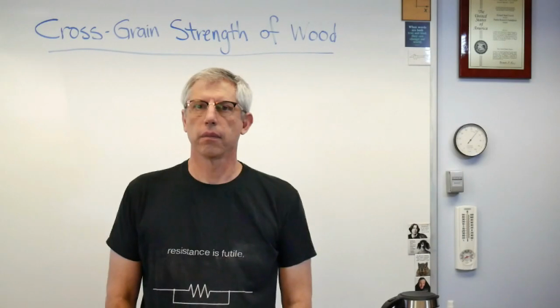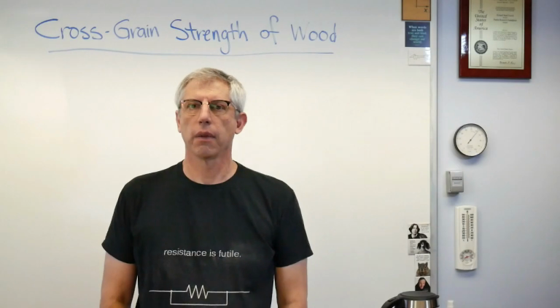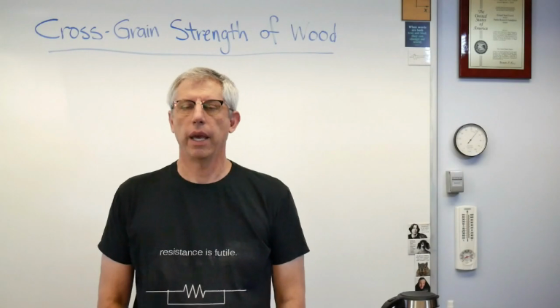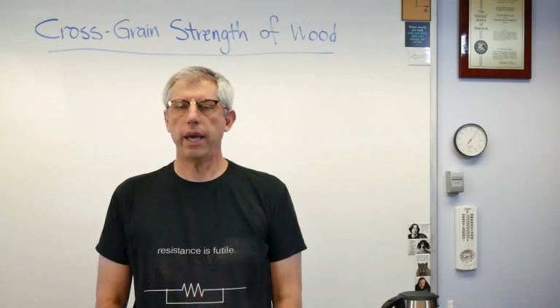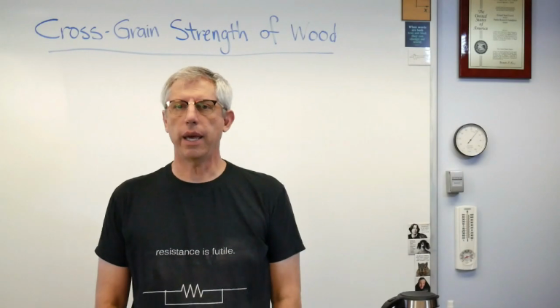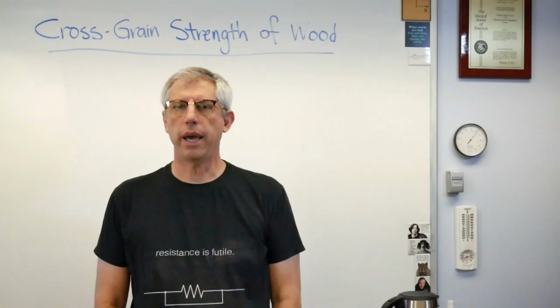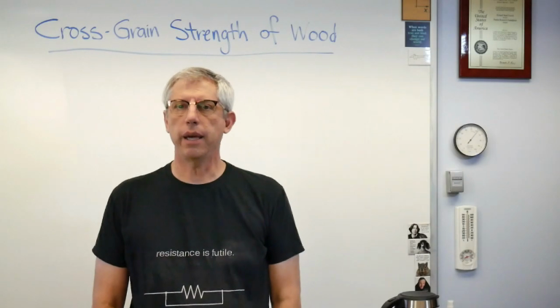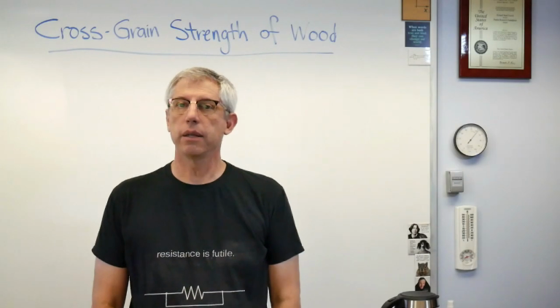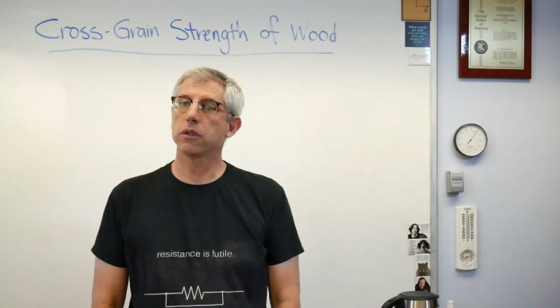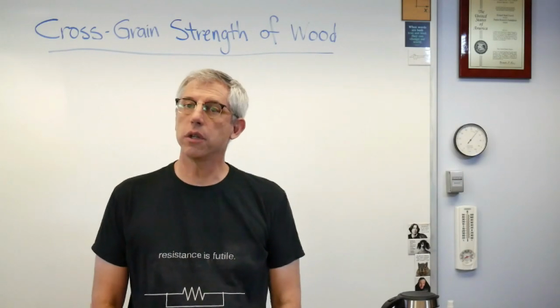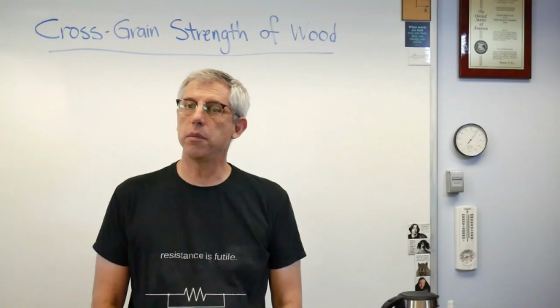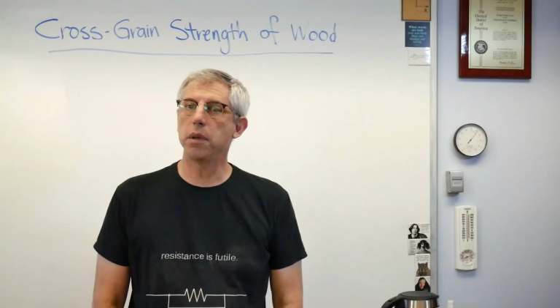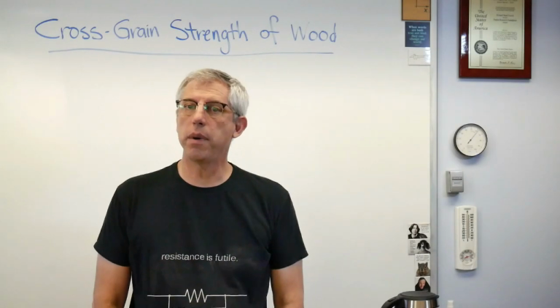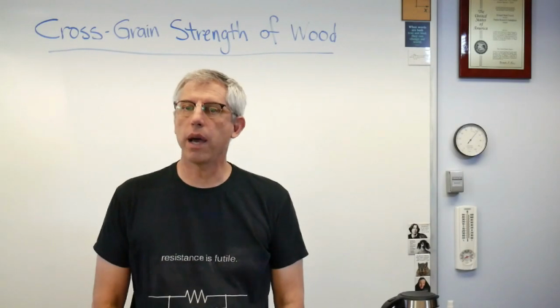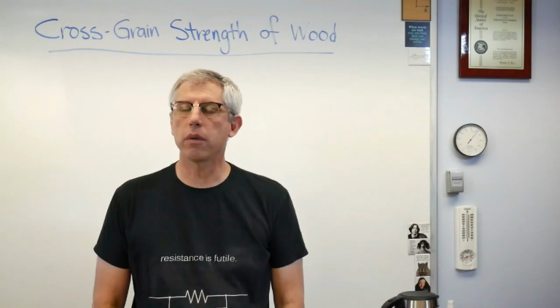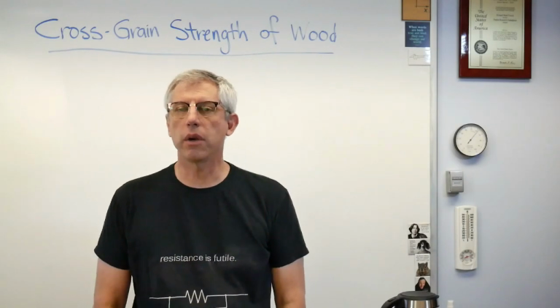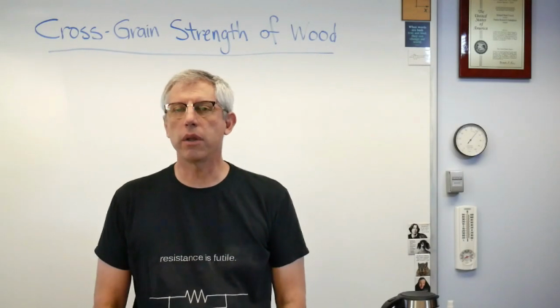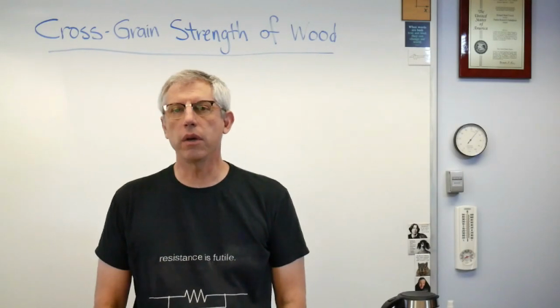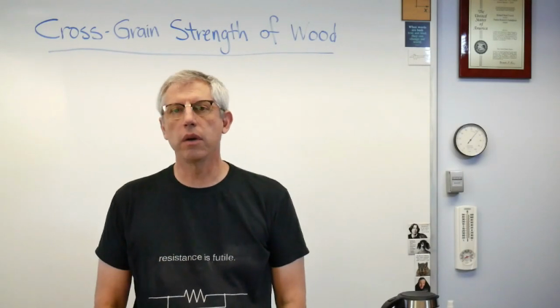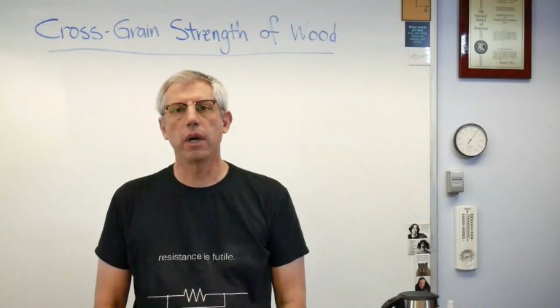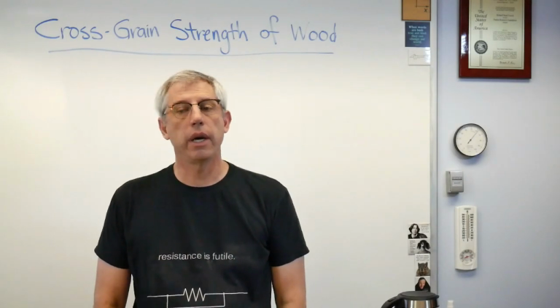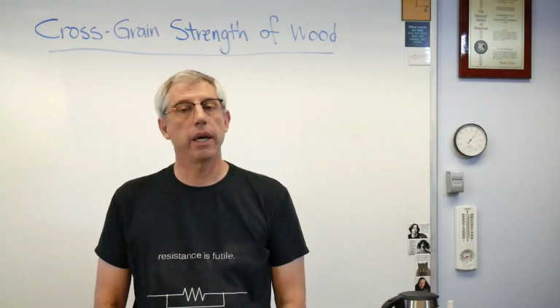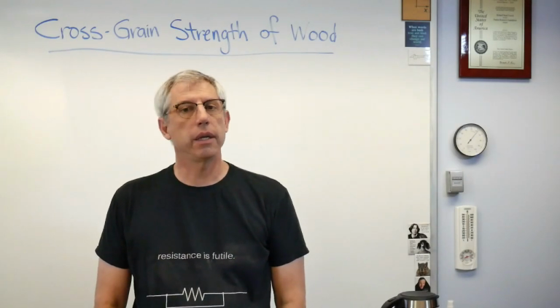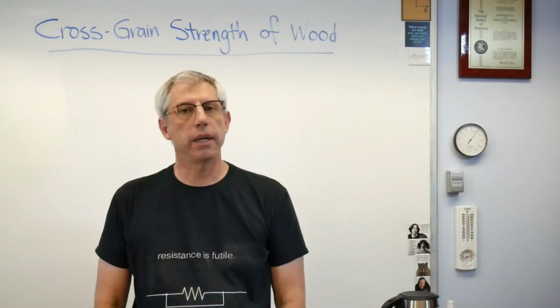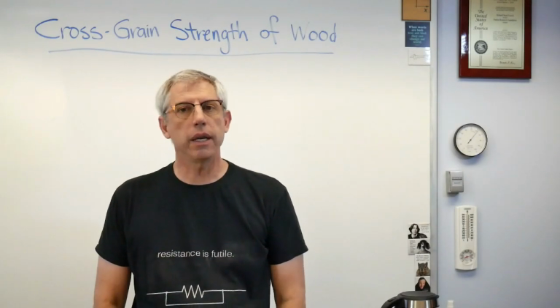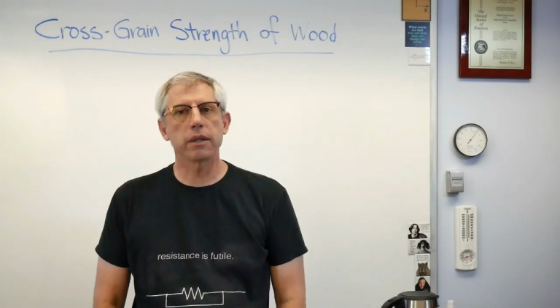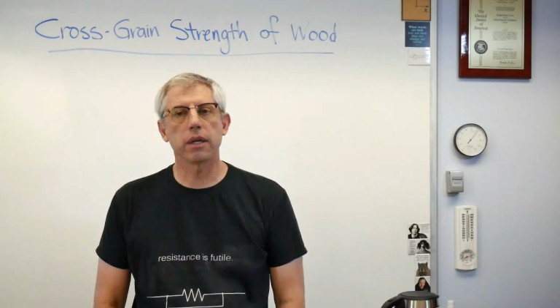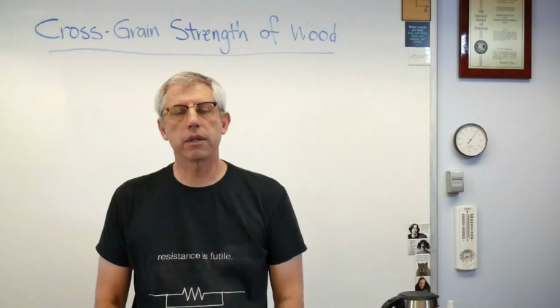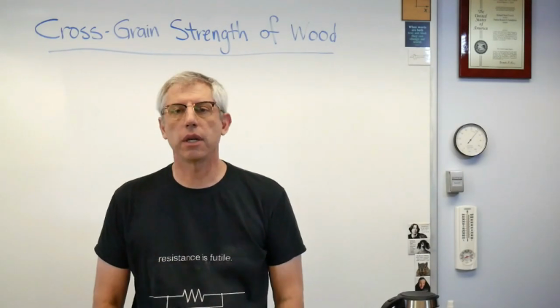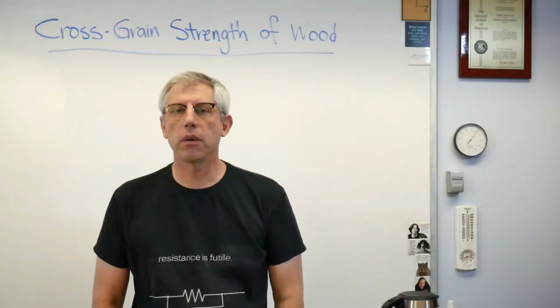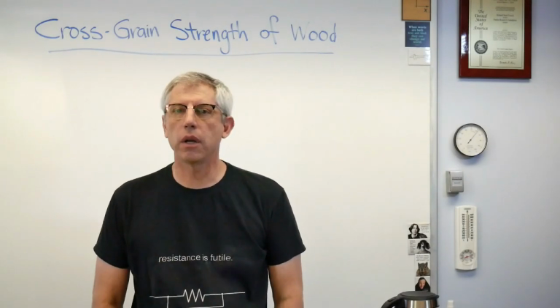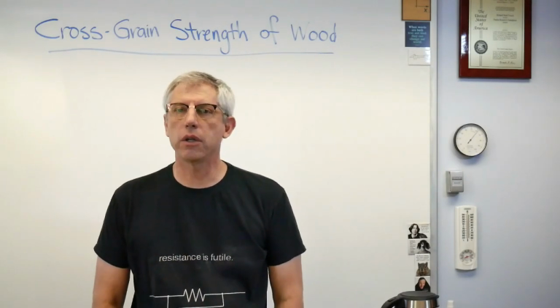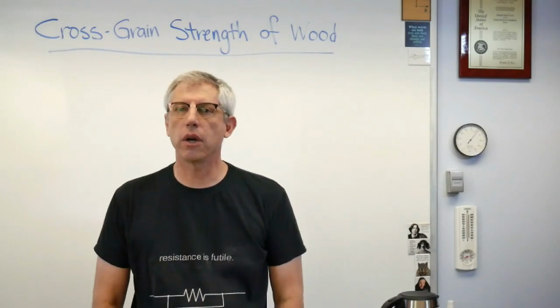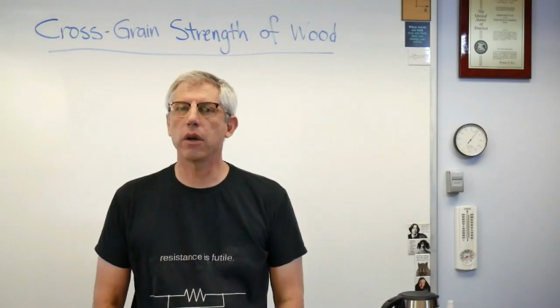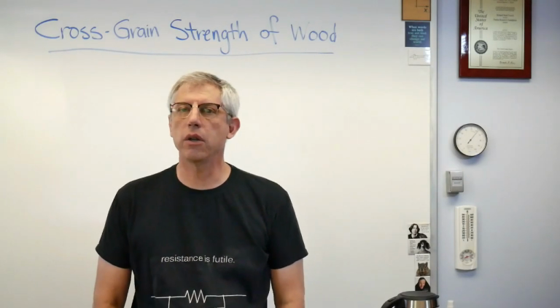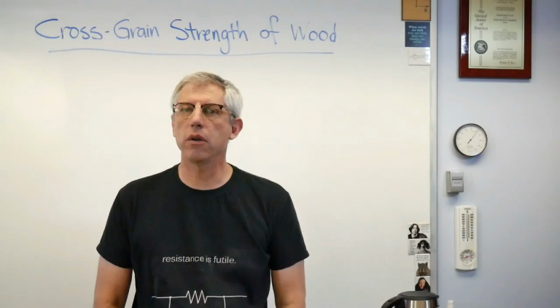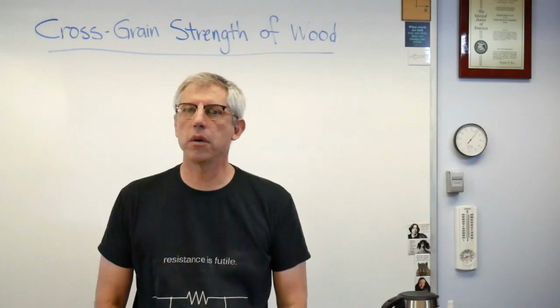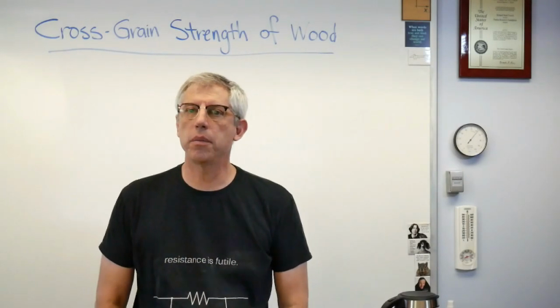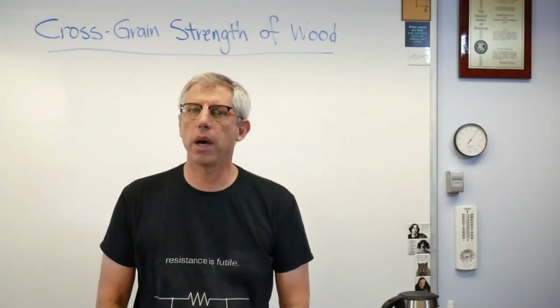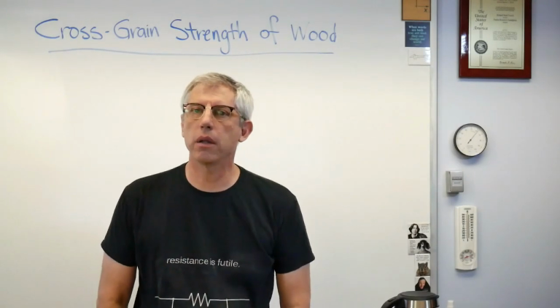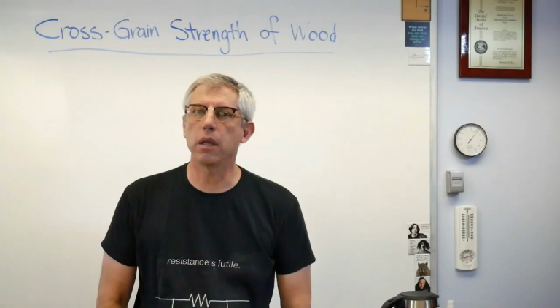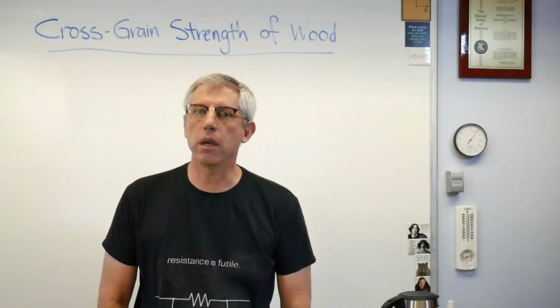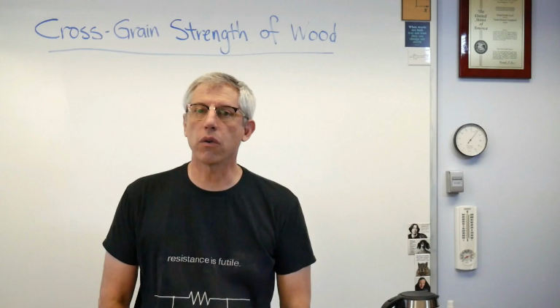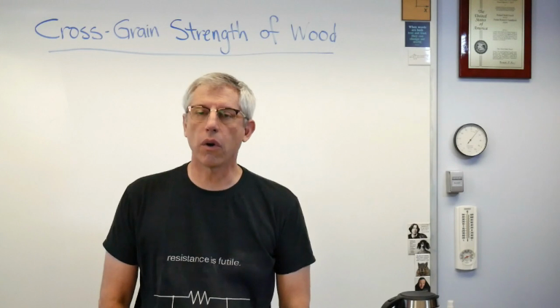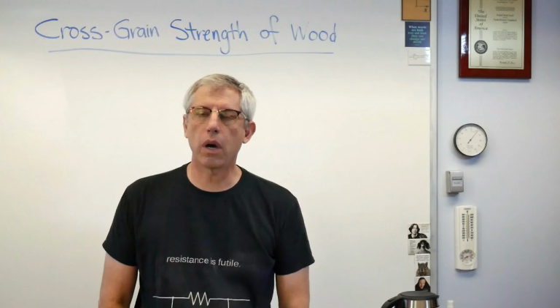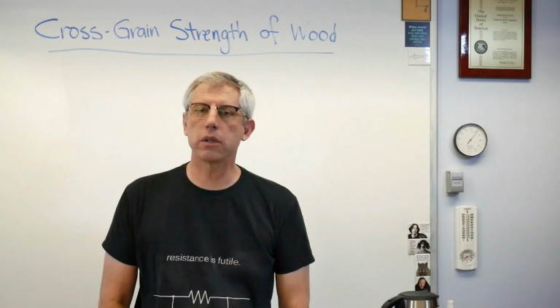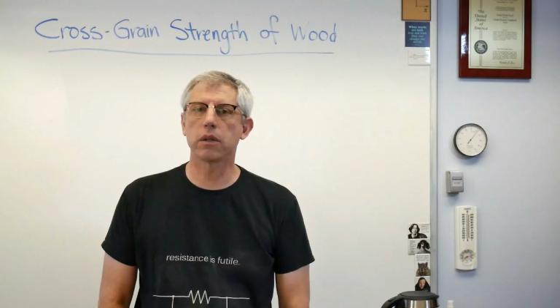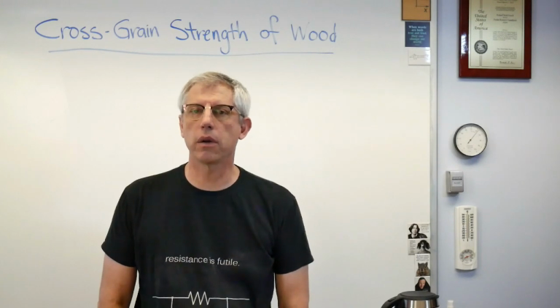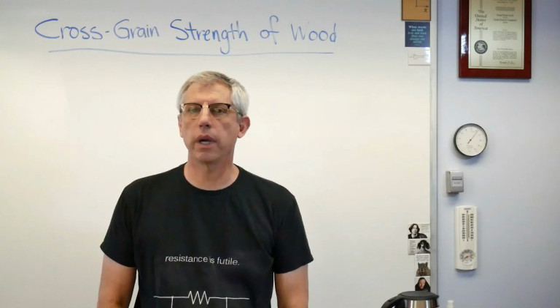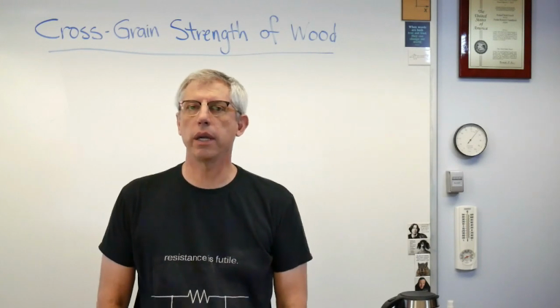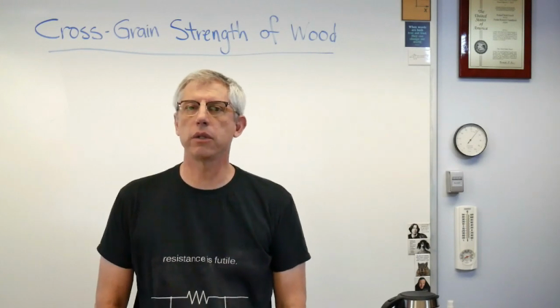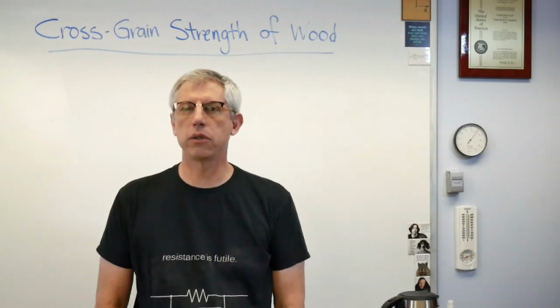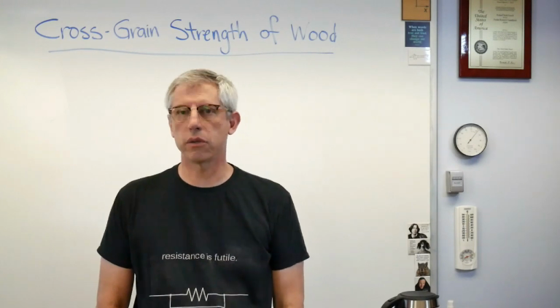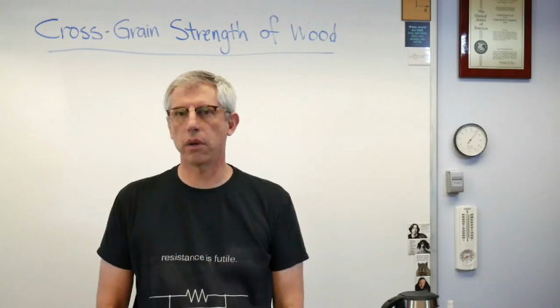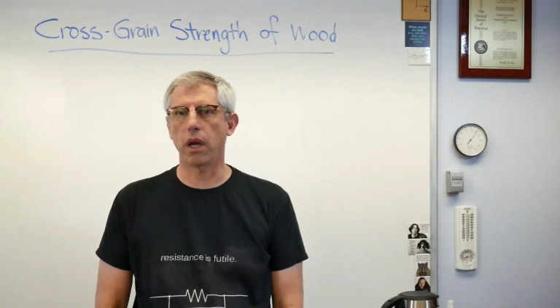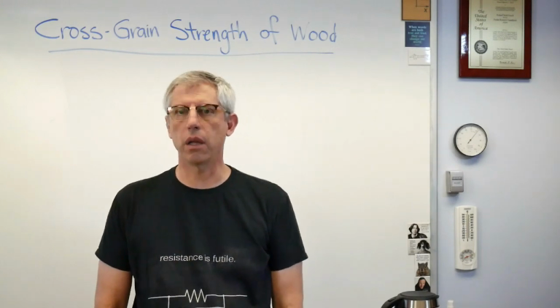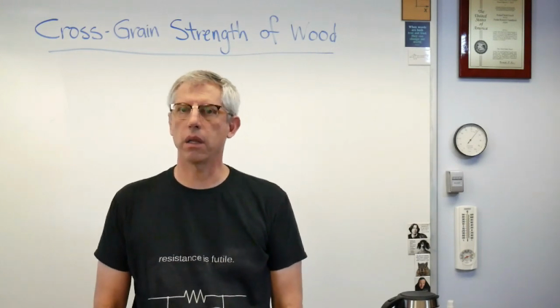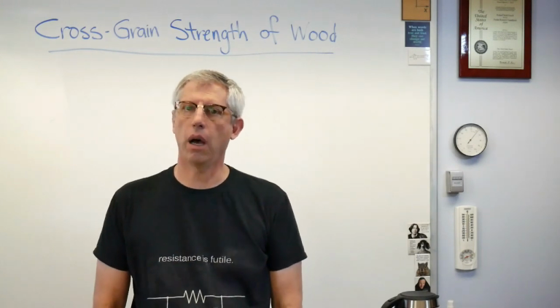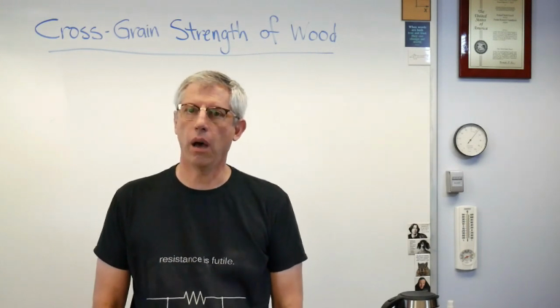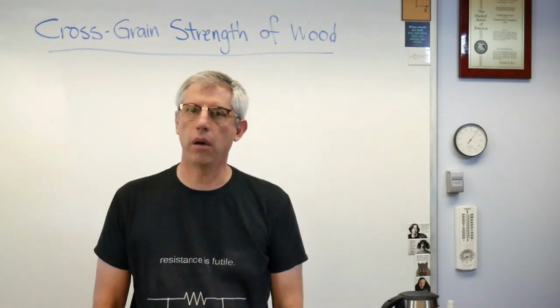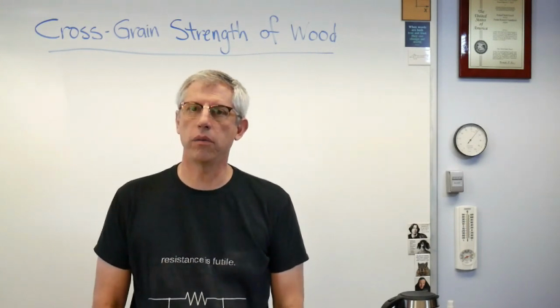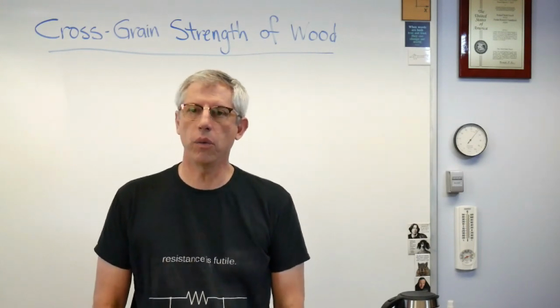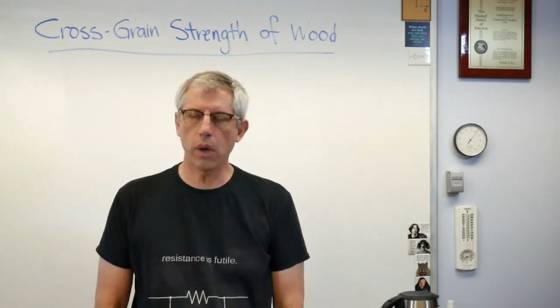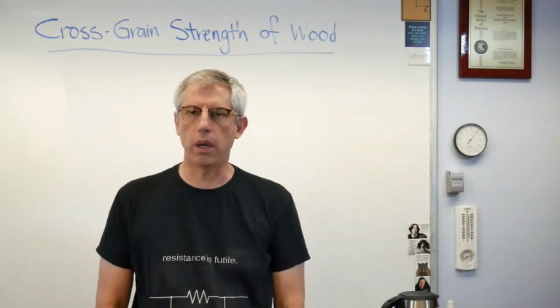Hey gang, it's good to be back with you. In today's lesson I want to talk to you about the cross grain strength of wood.